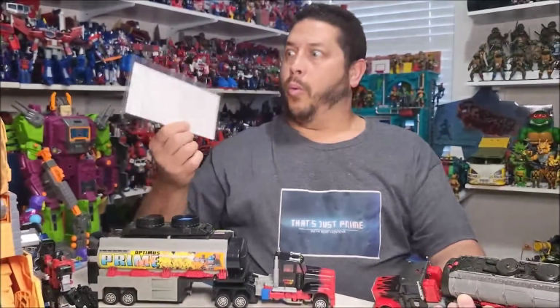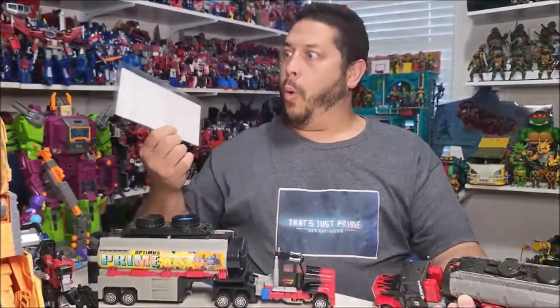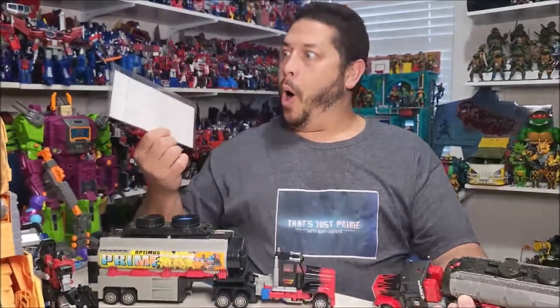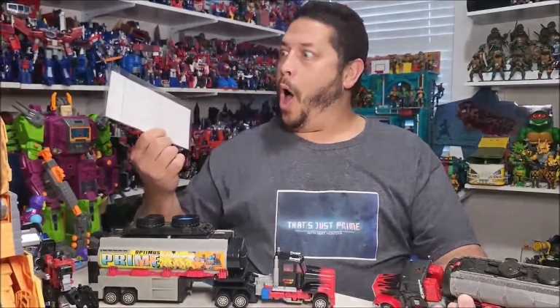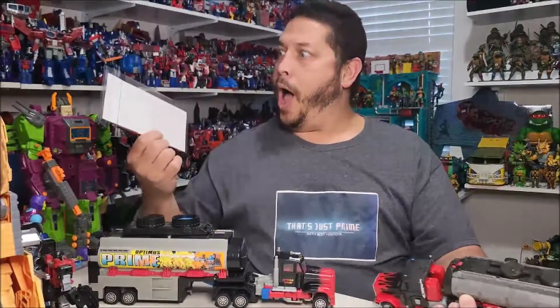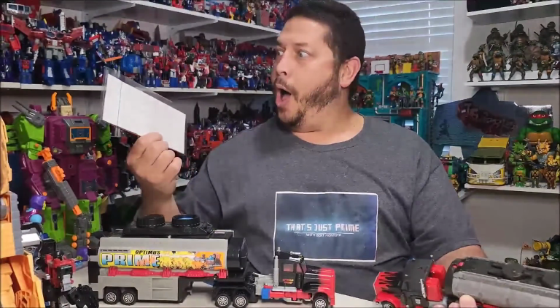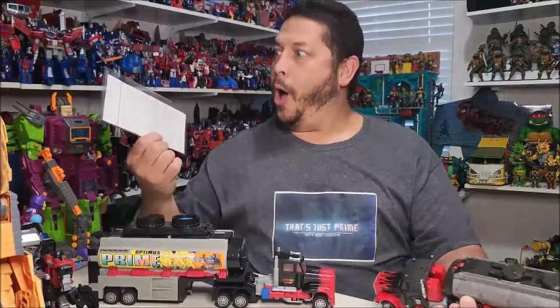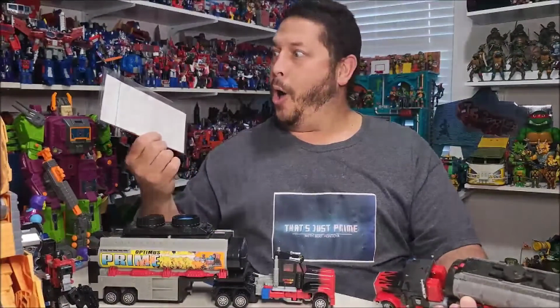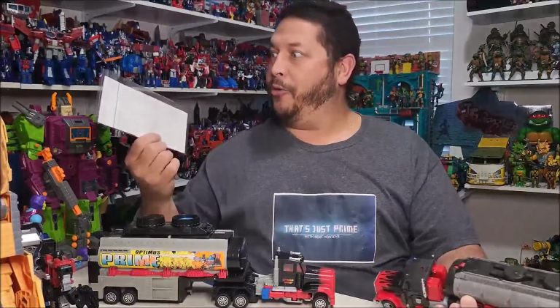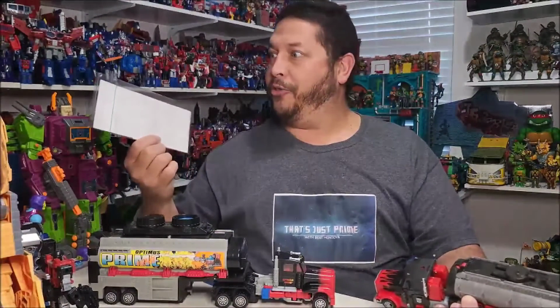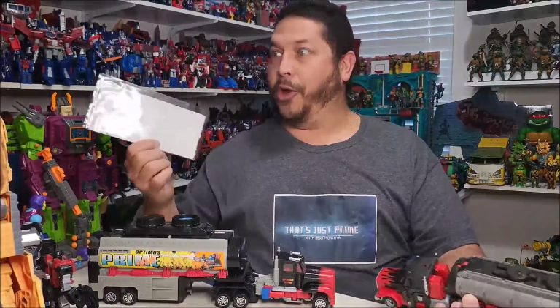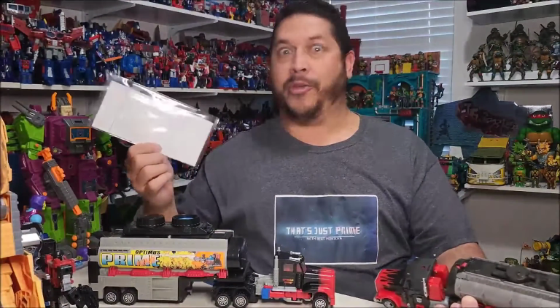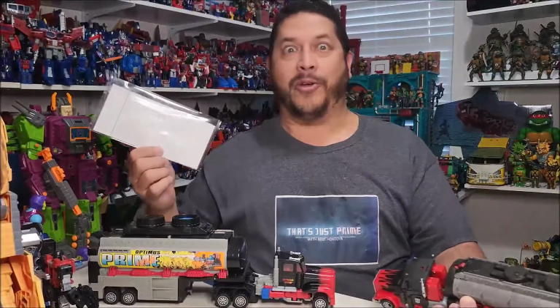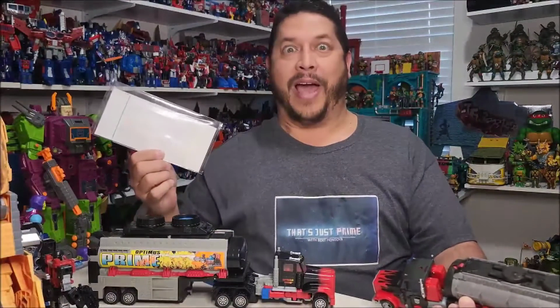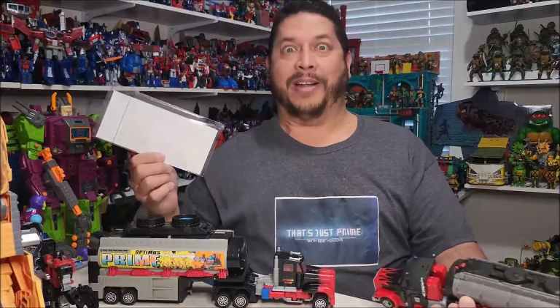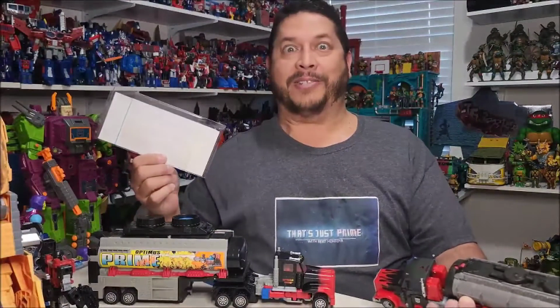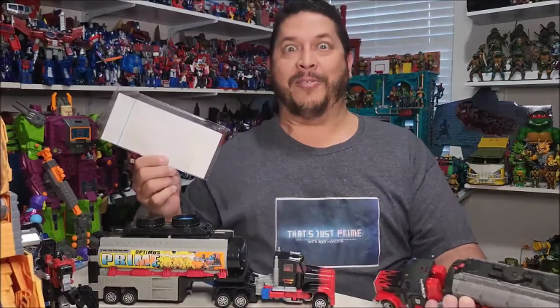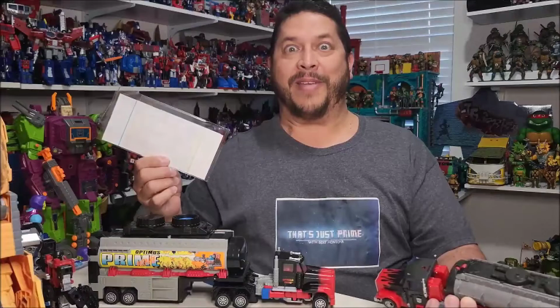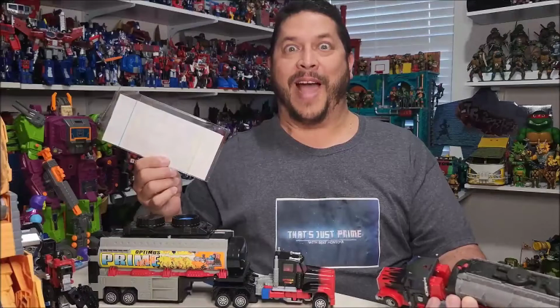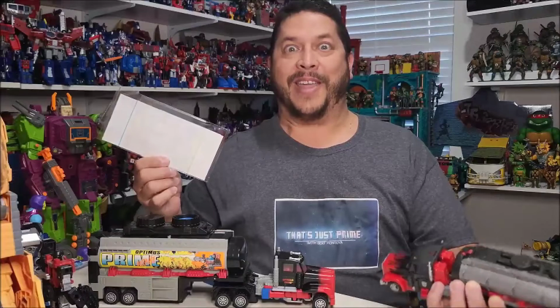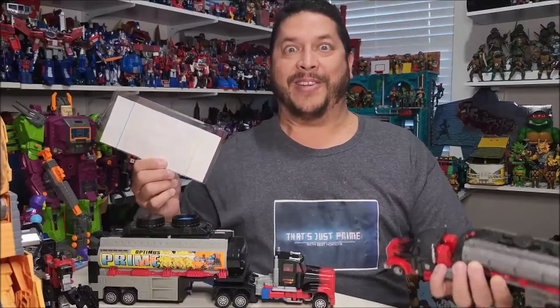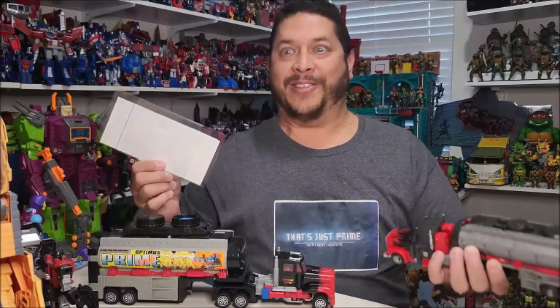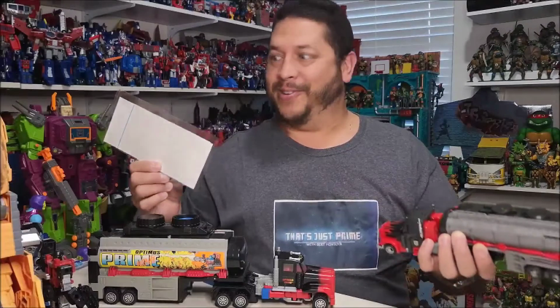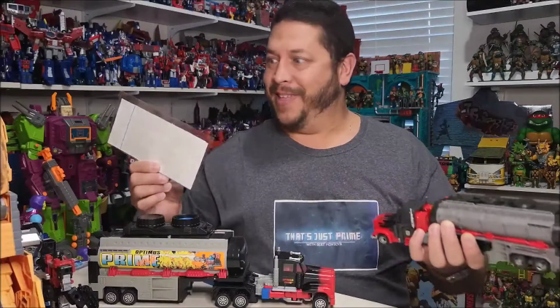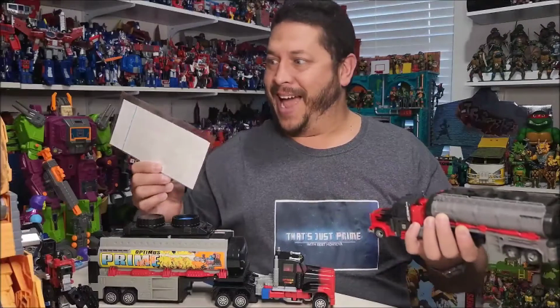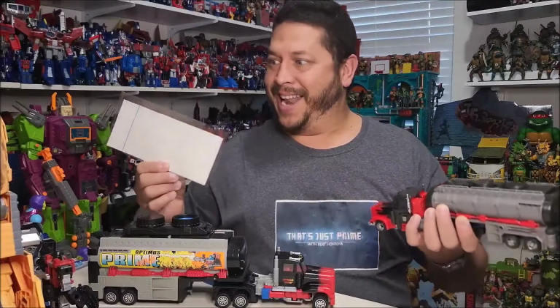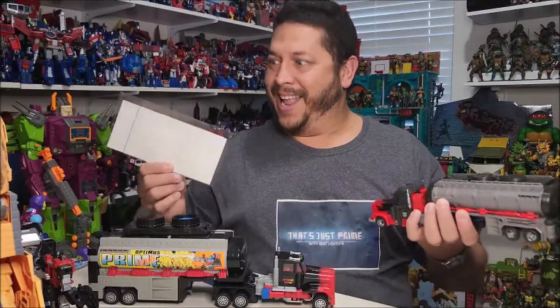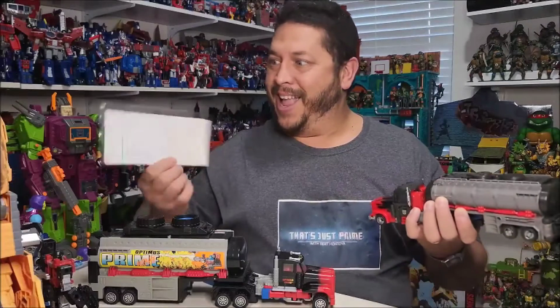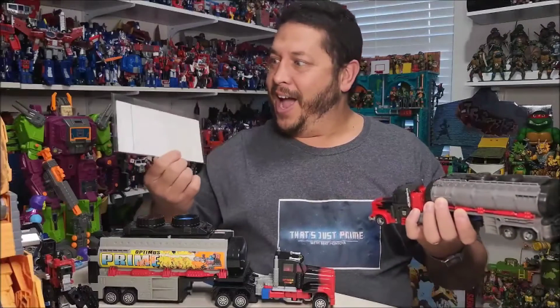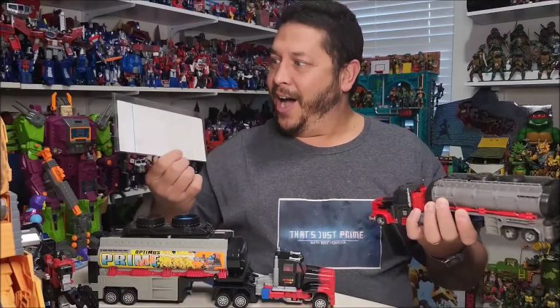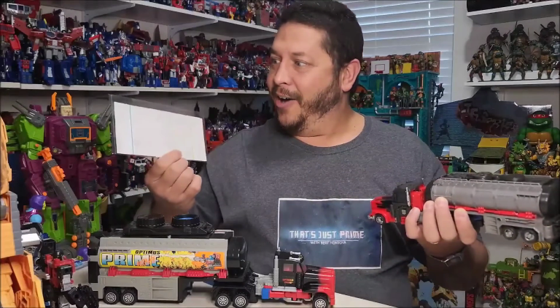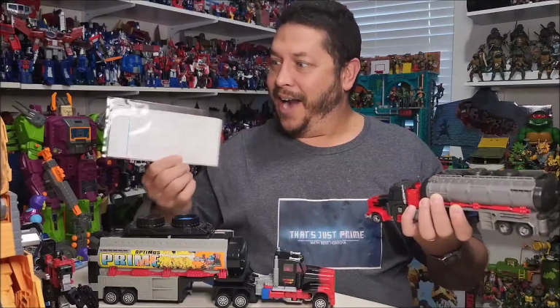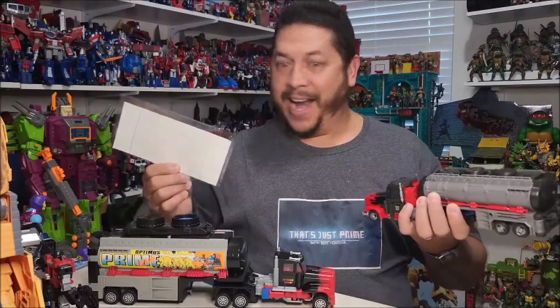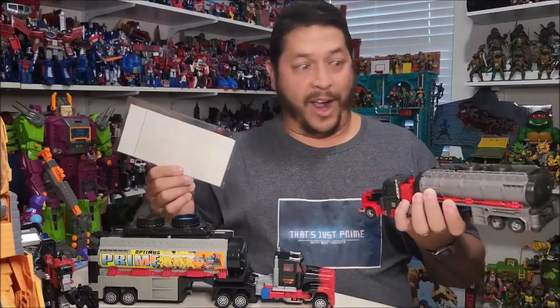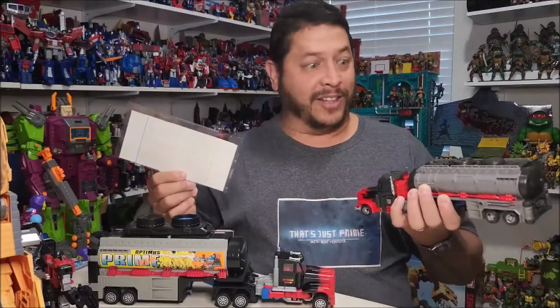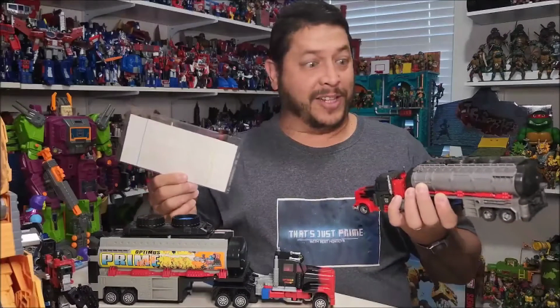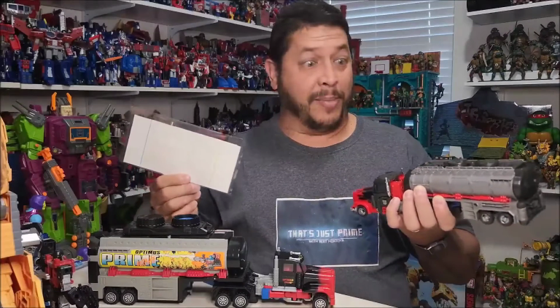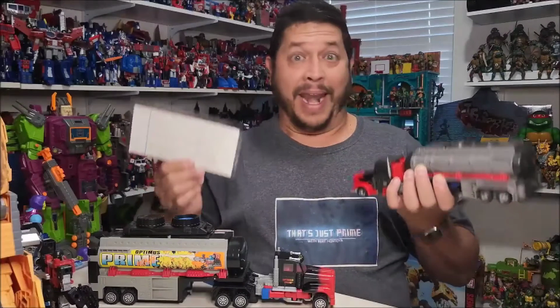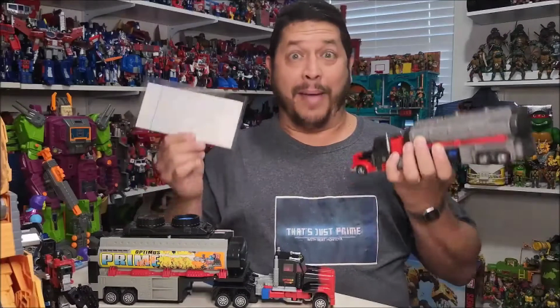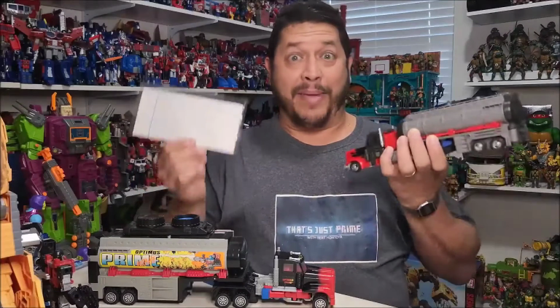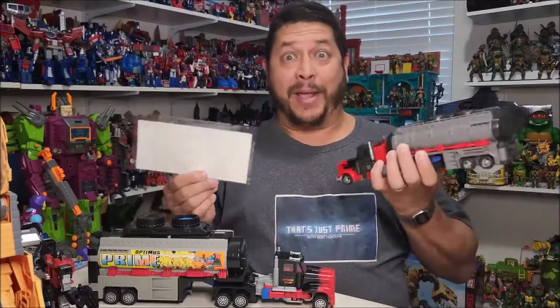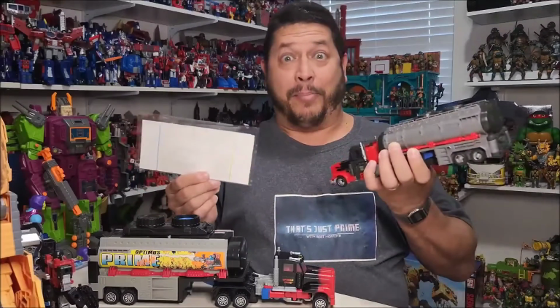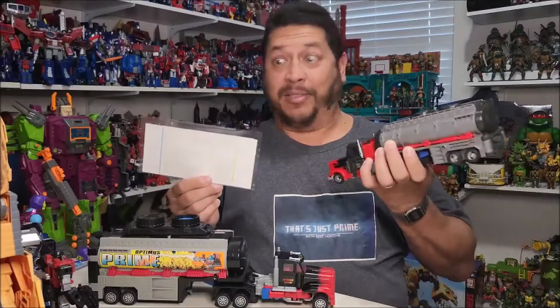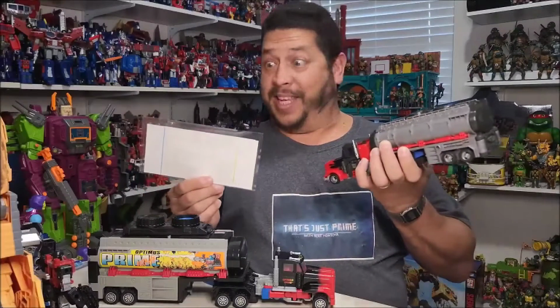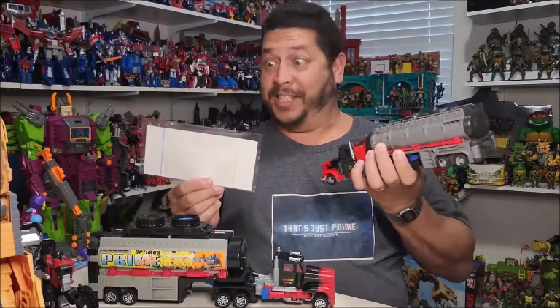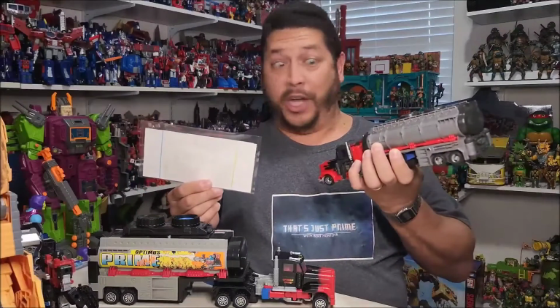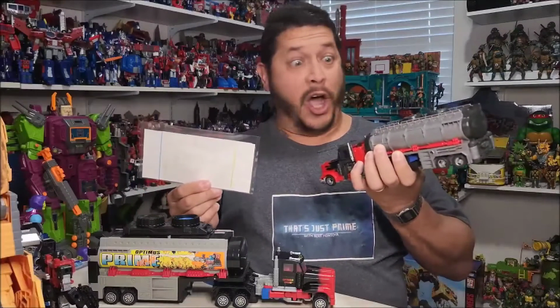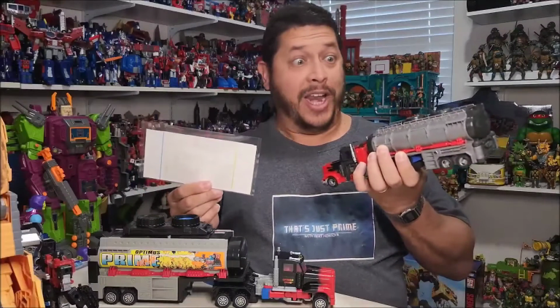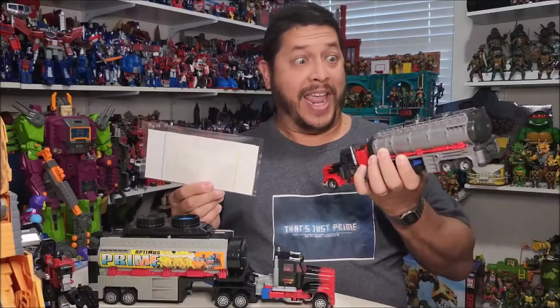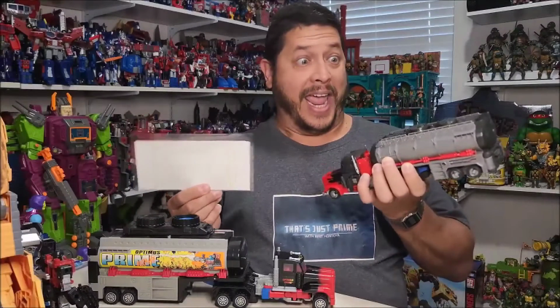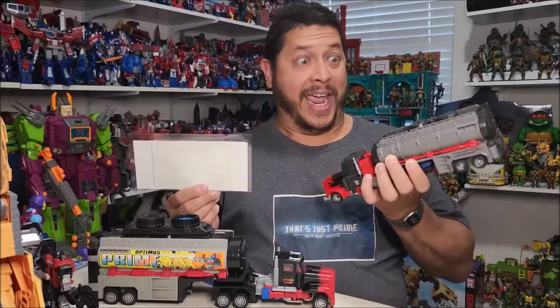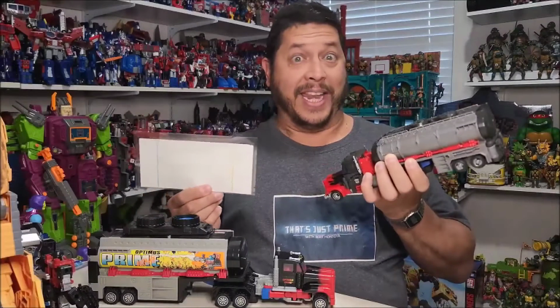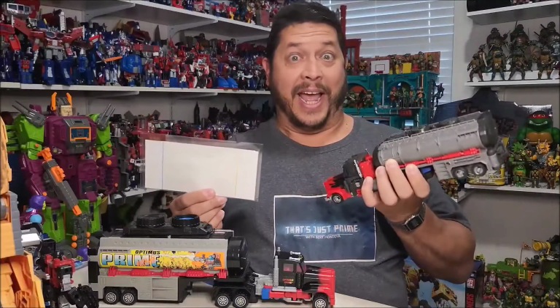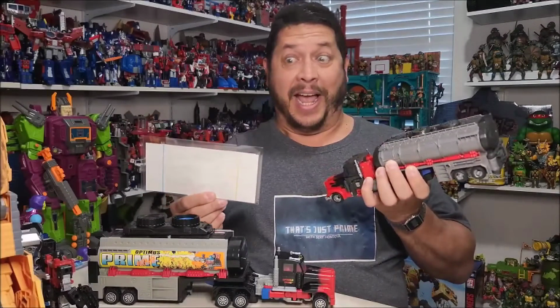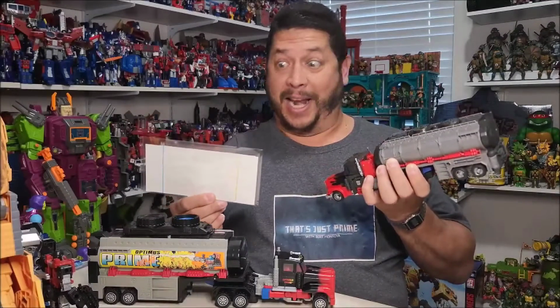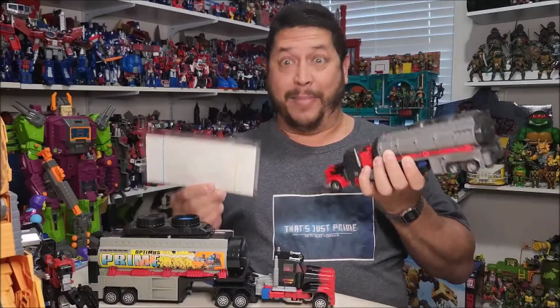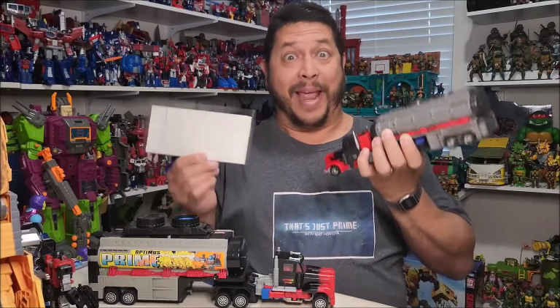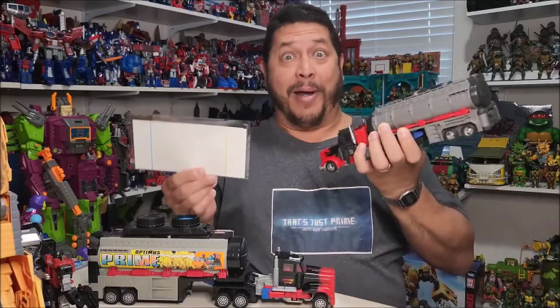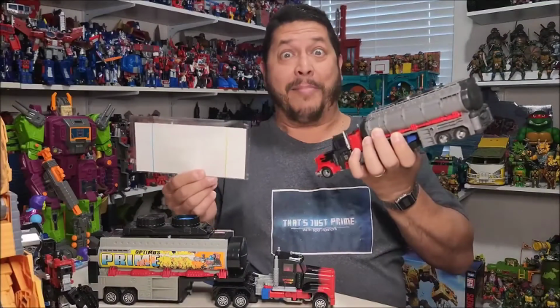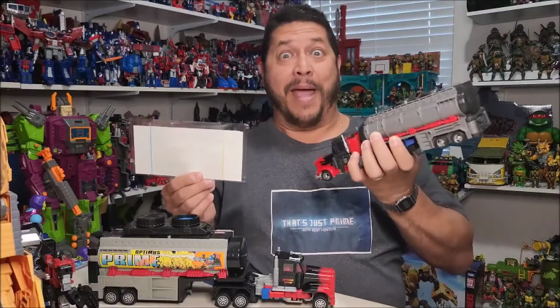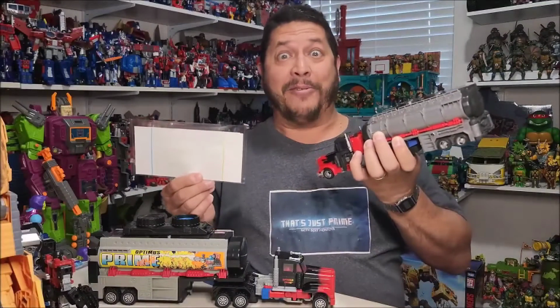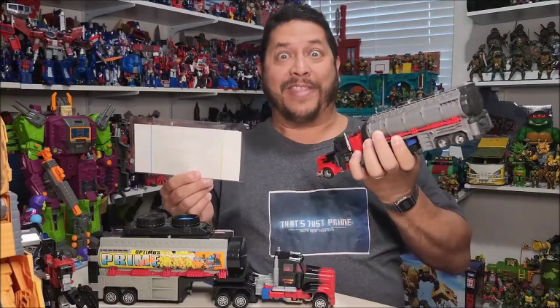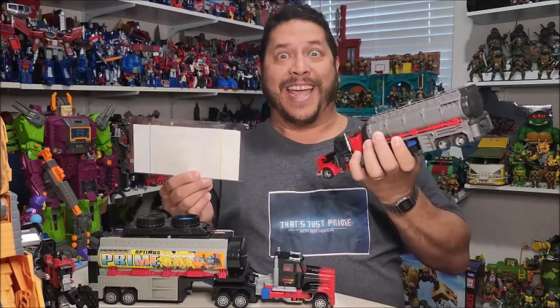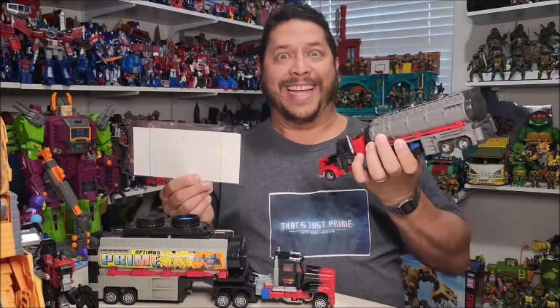Whoa, dude, you gotta show me how you do that. All right, awesome, let me put these on, and let me get right back with you.